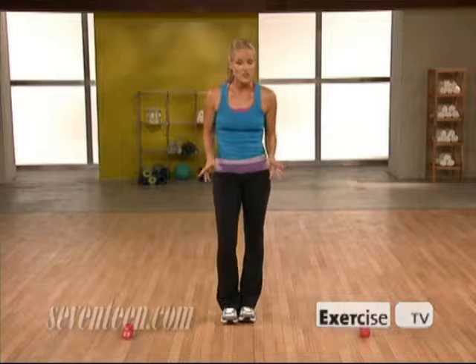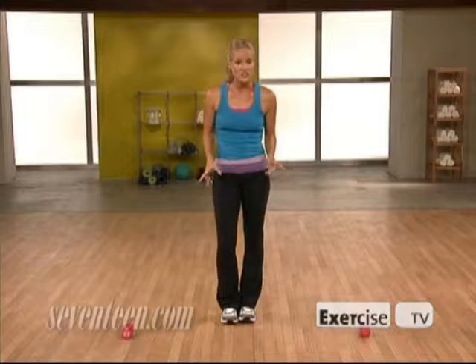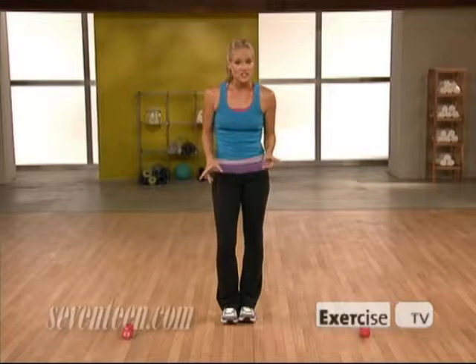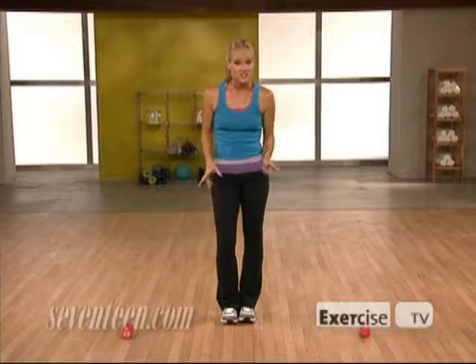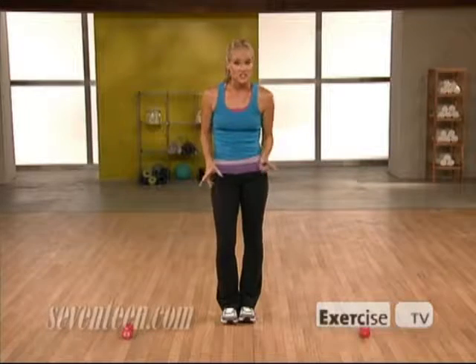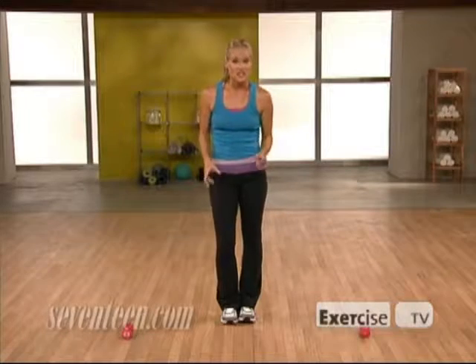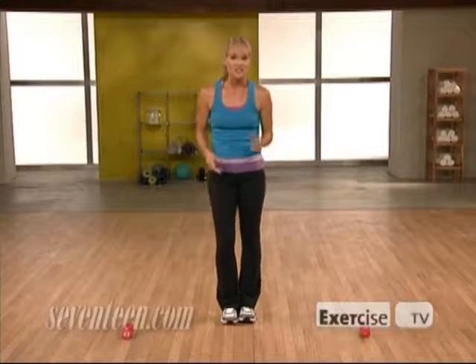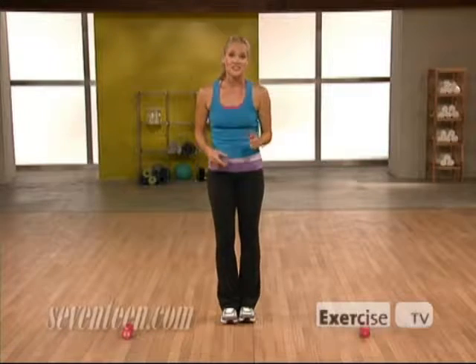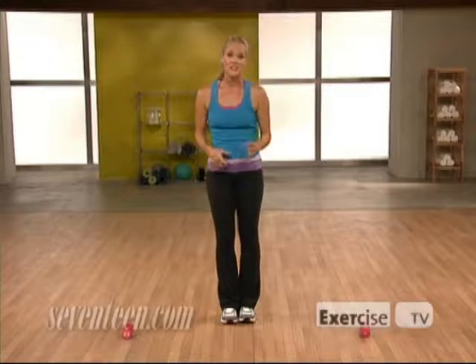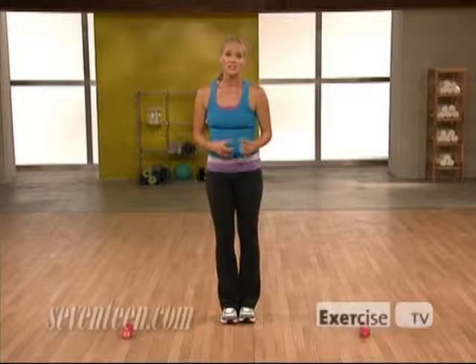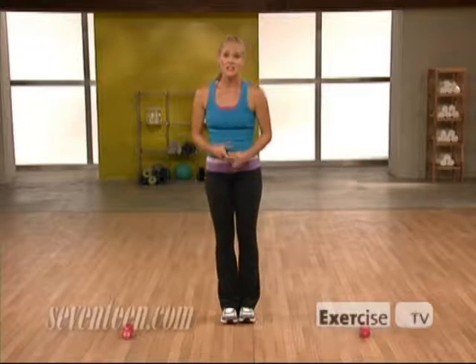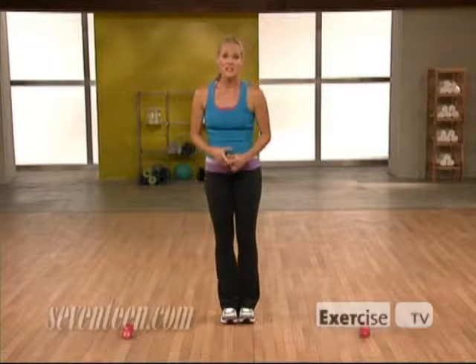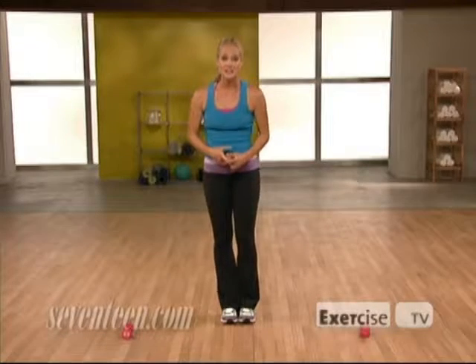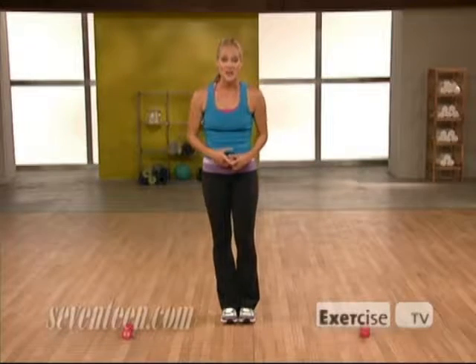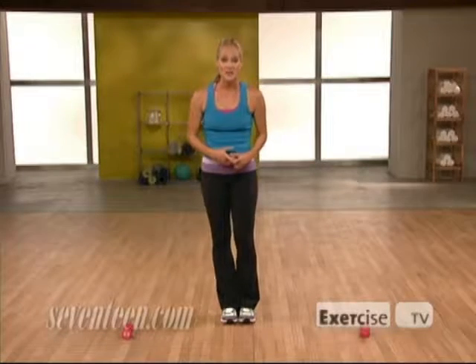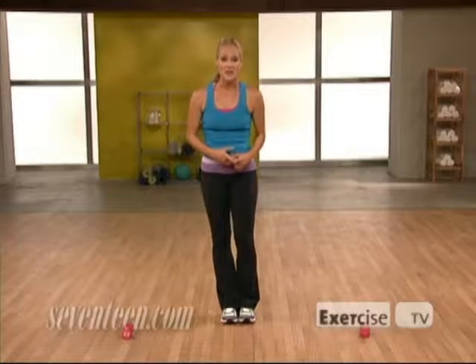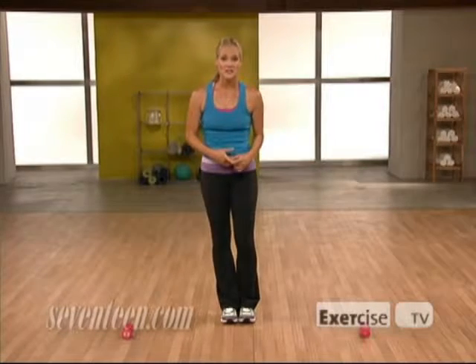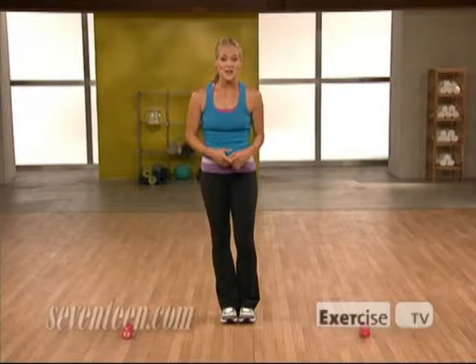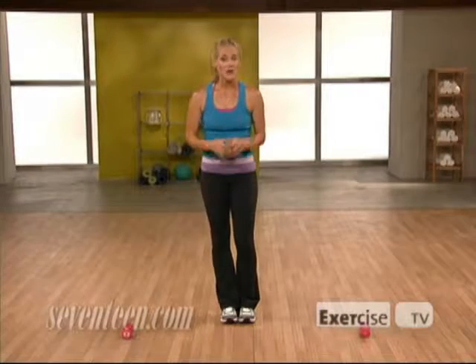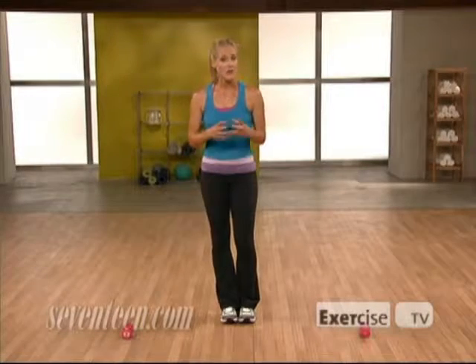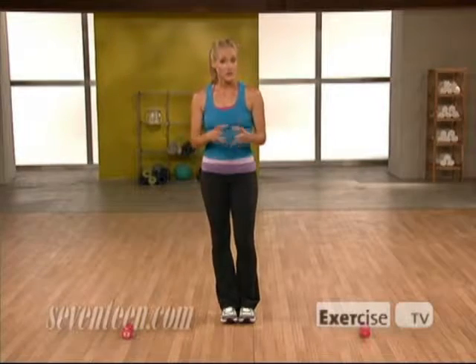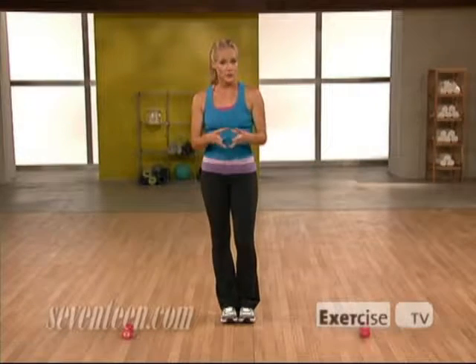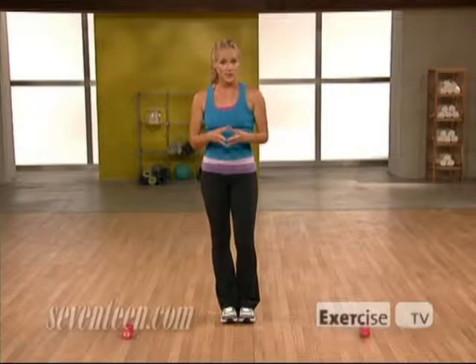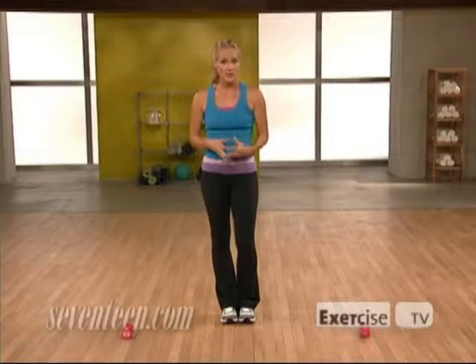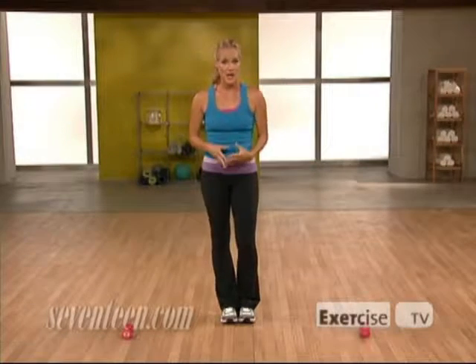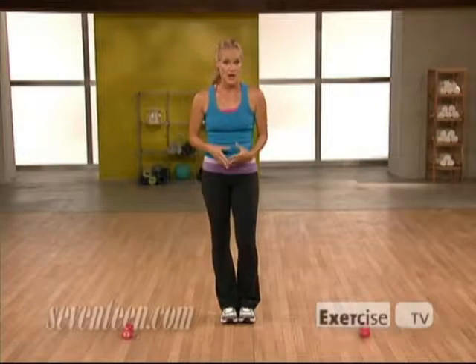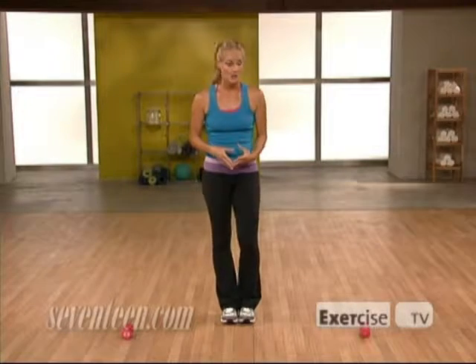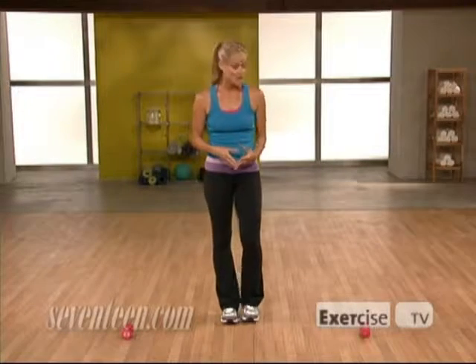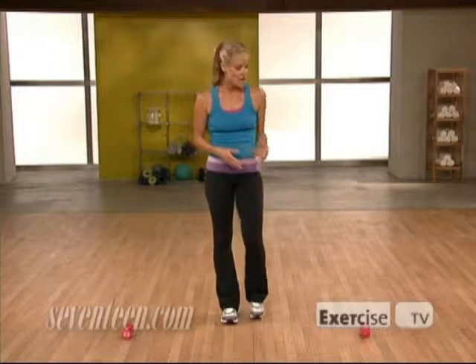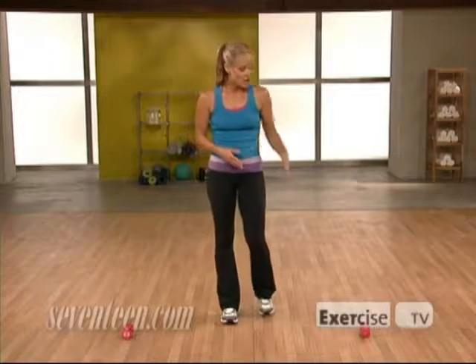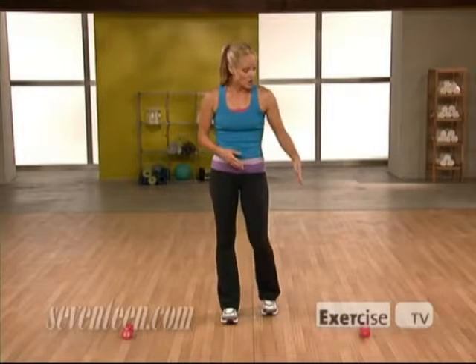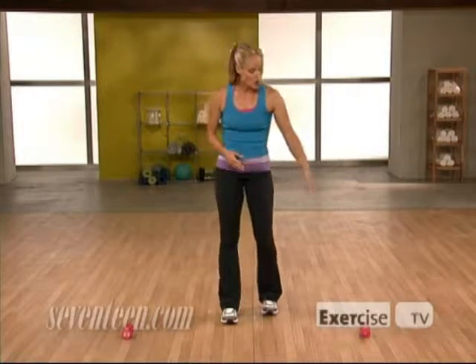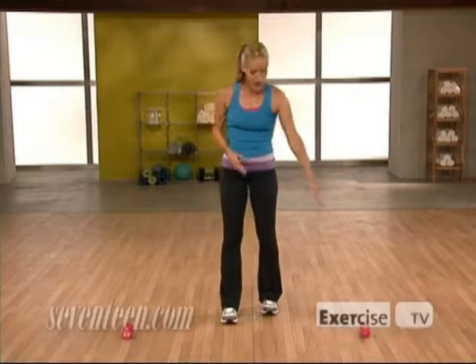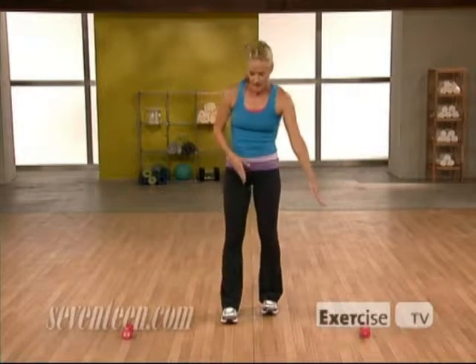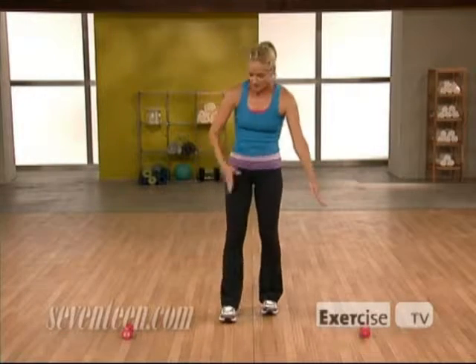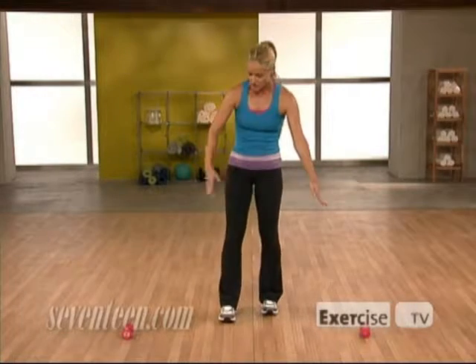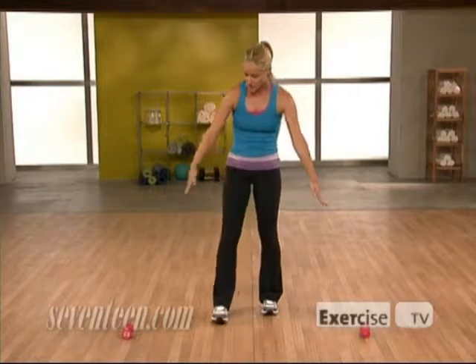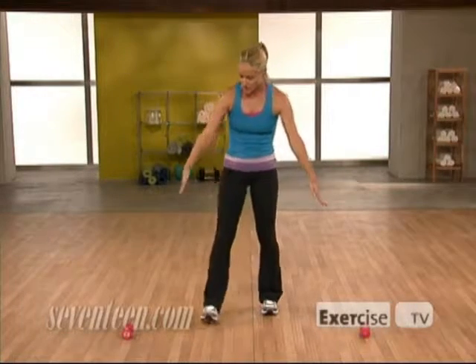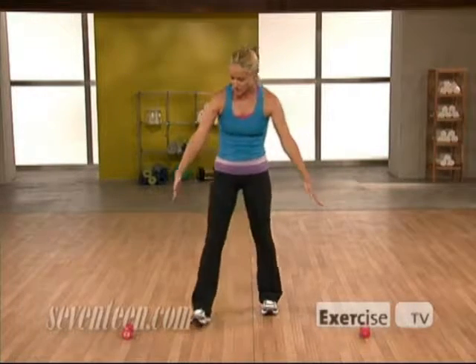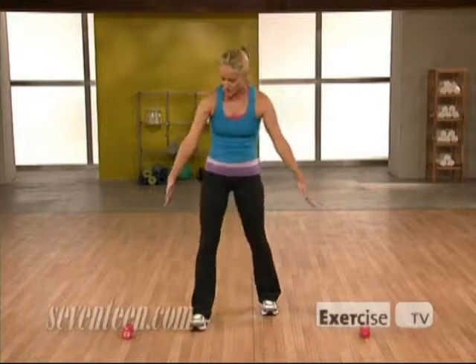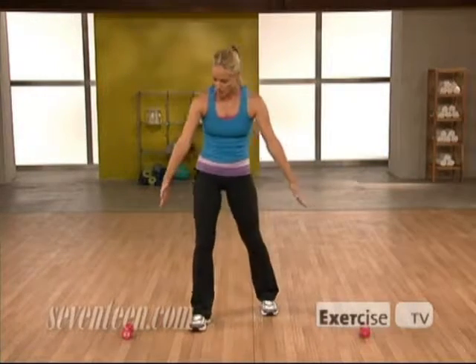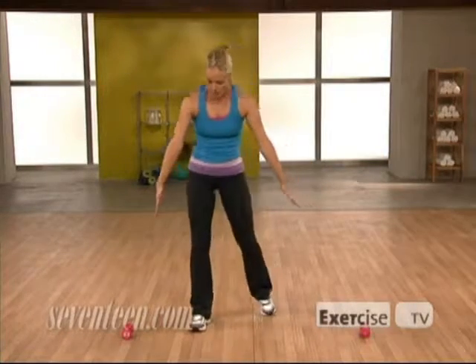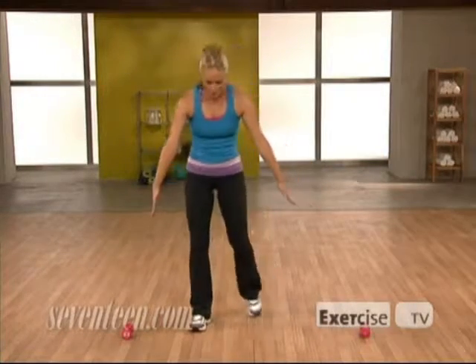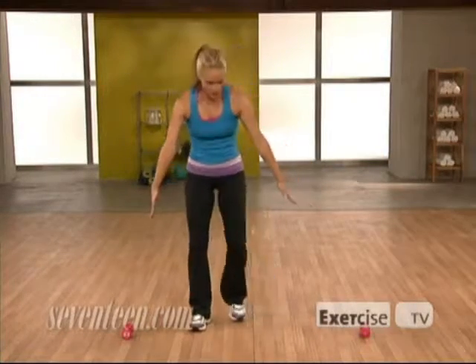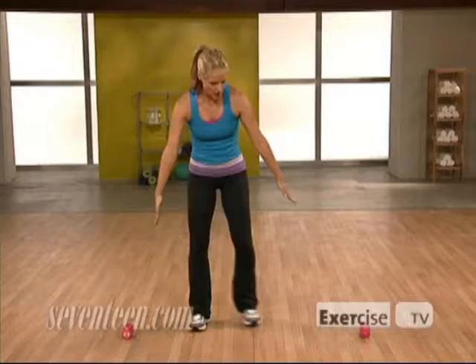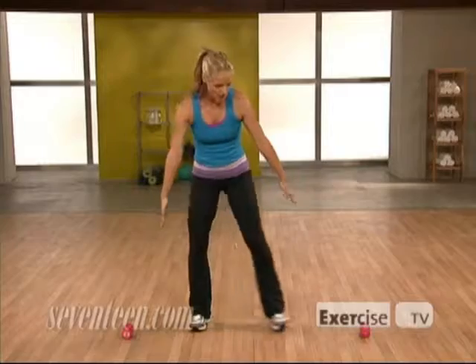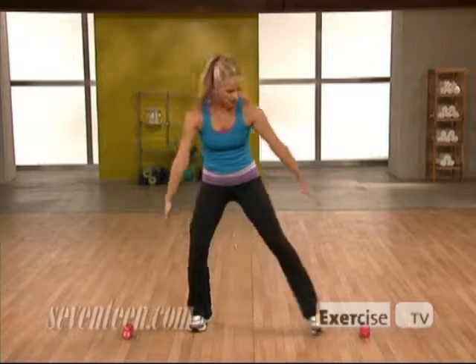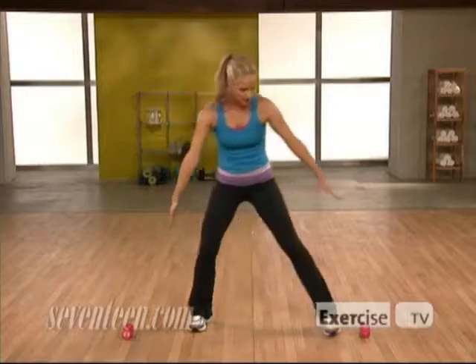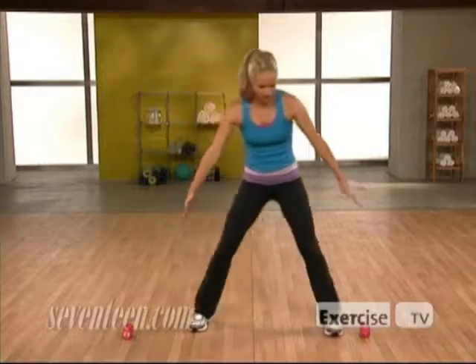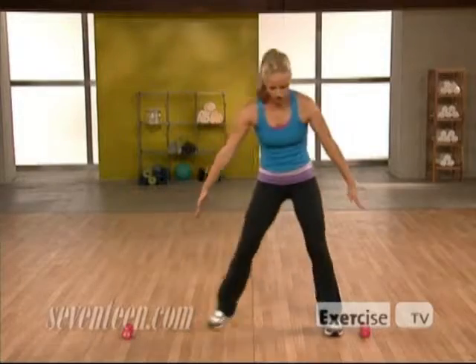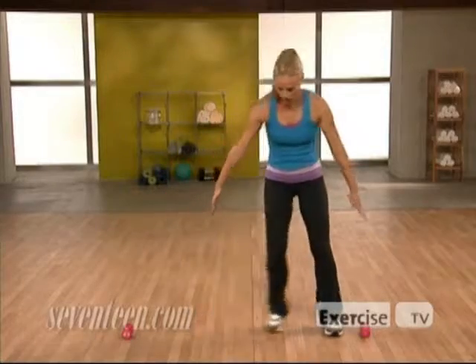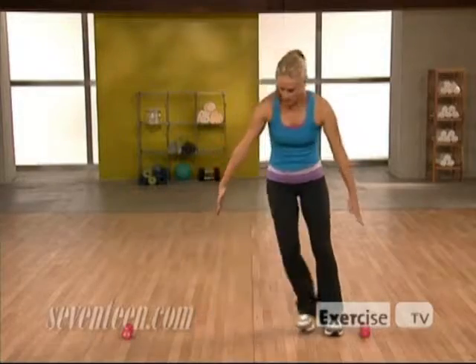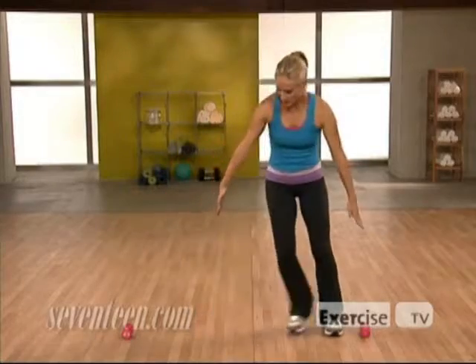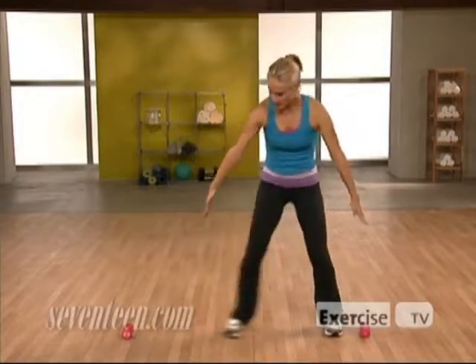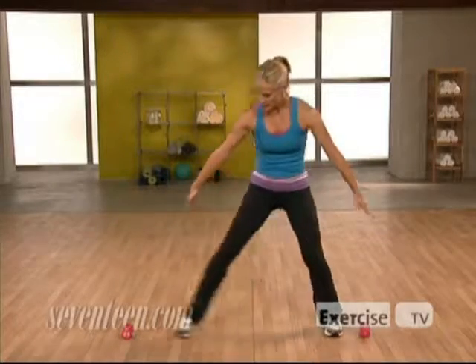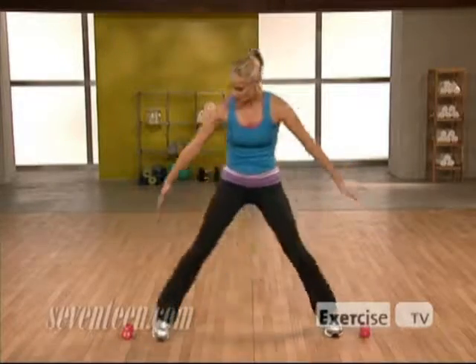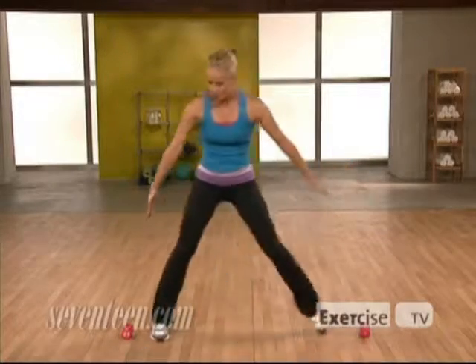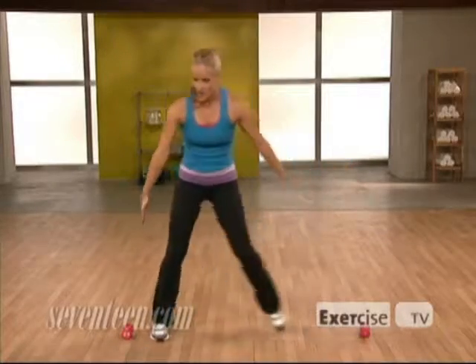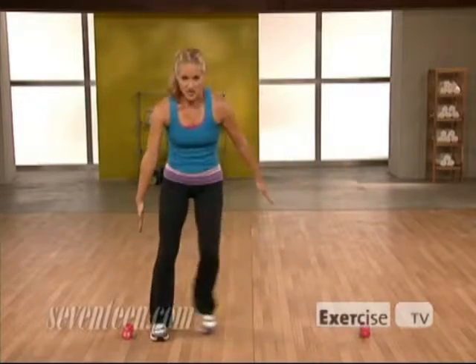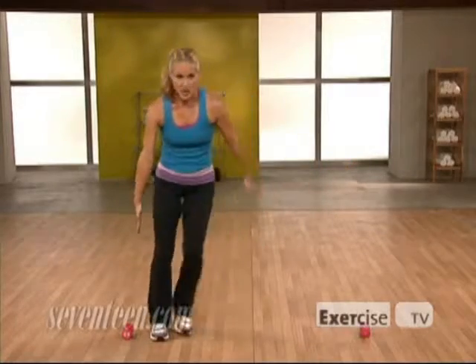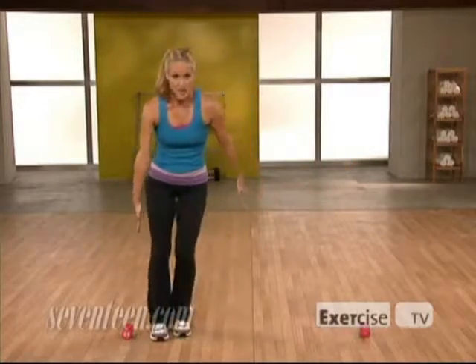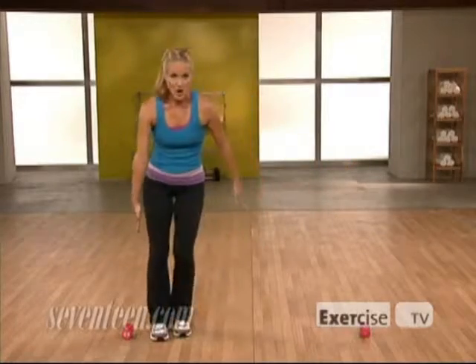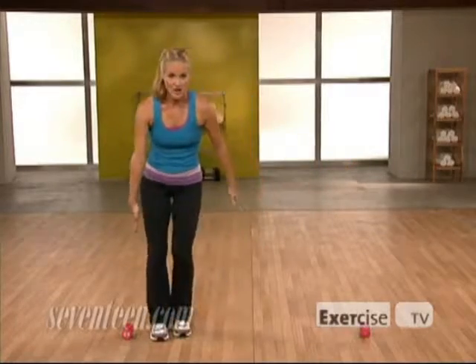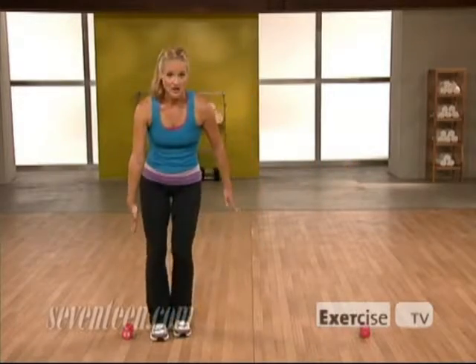You're just going to need a set of light dumbbells, about three pounds. Go ahead and start with them on the floor, about a jump width apart.